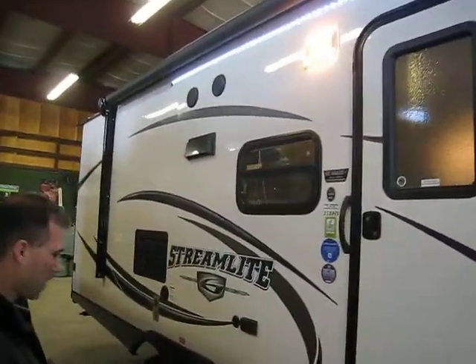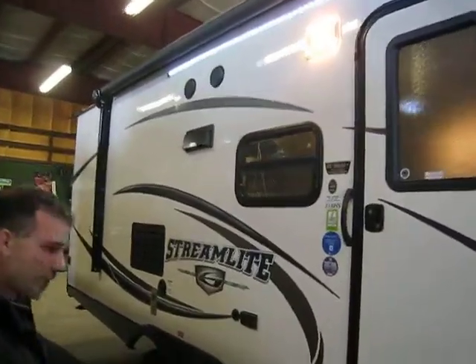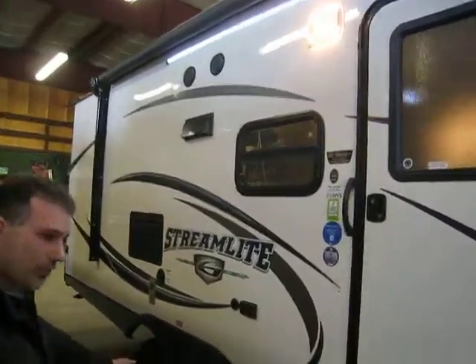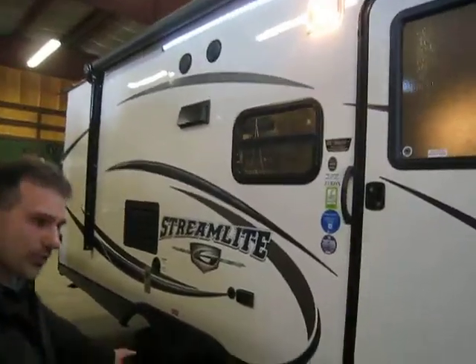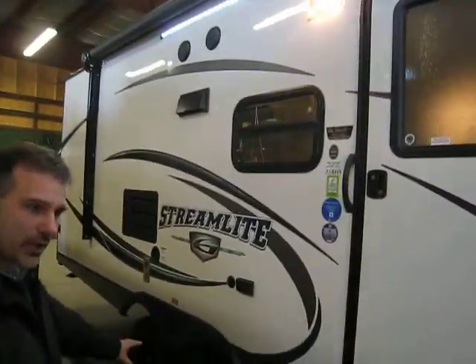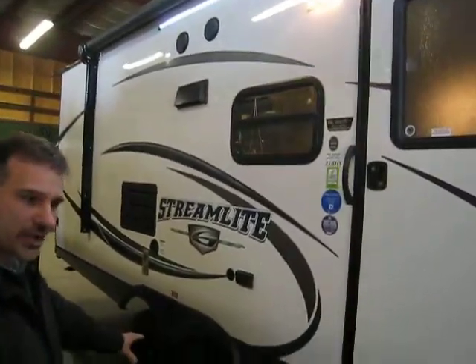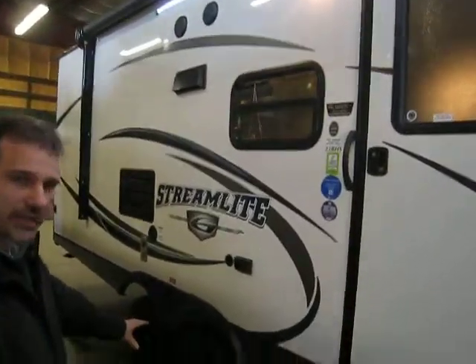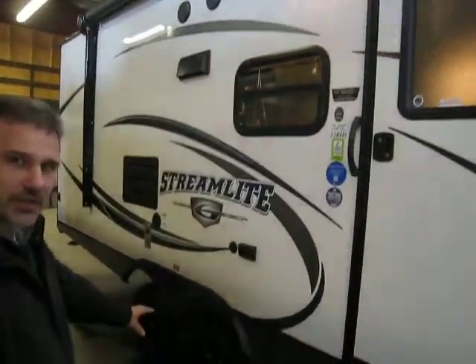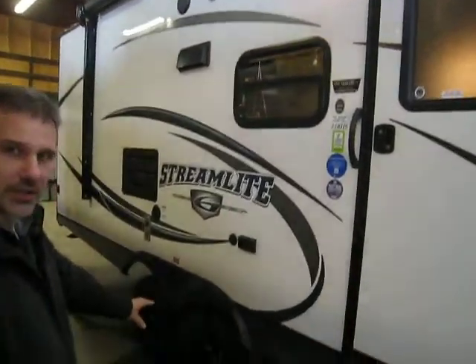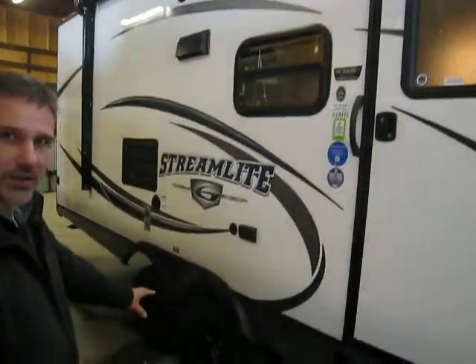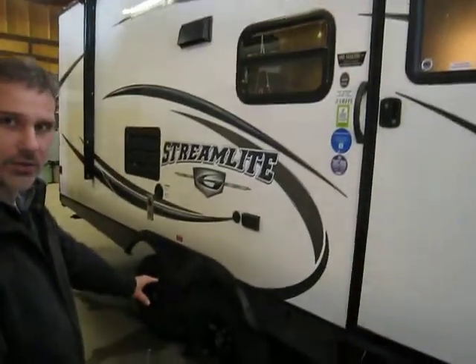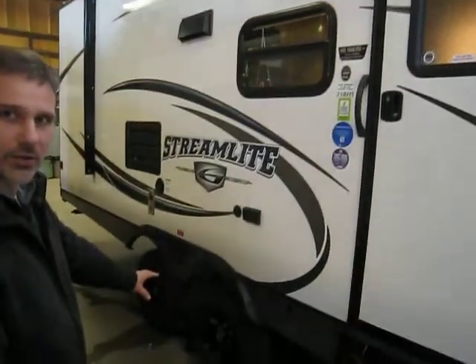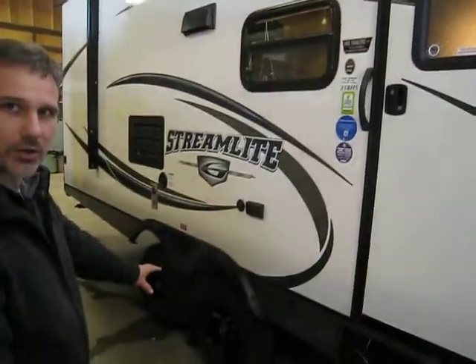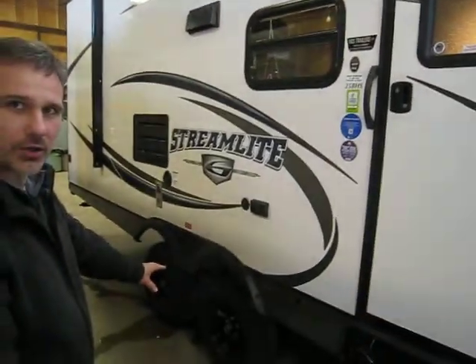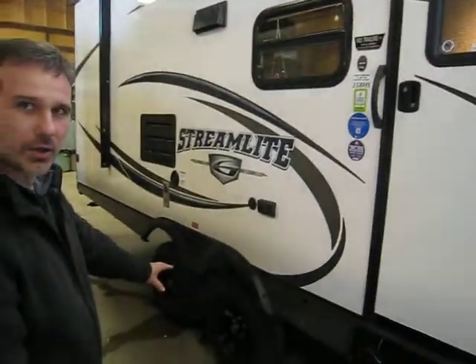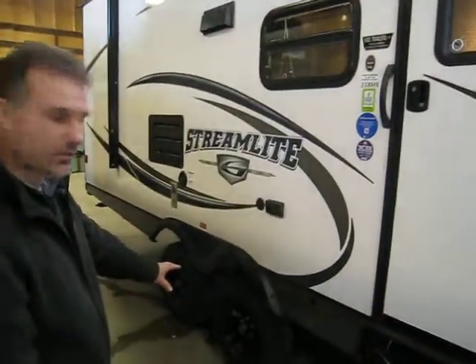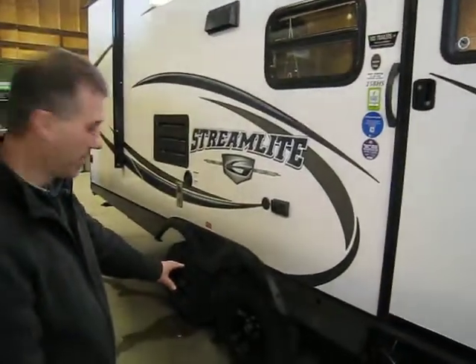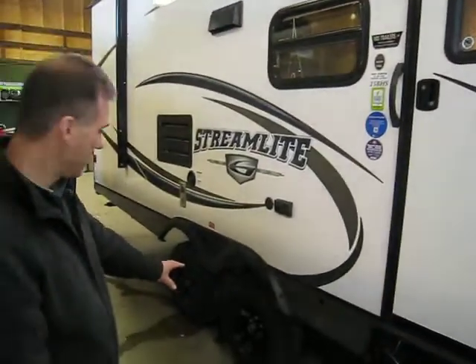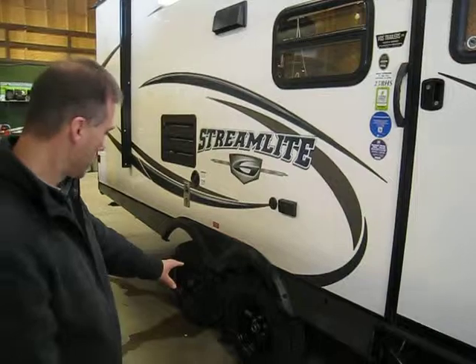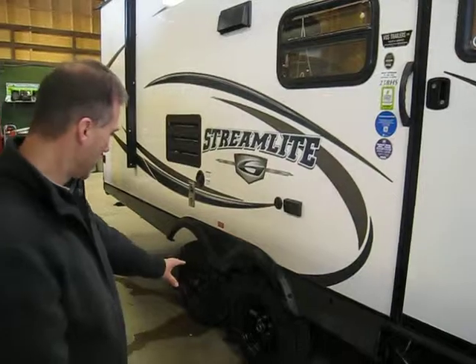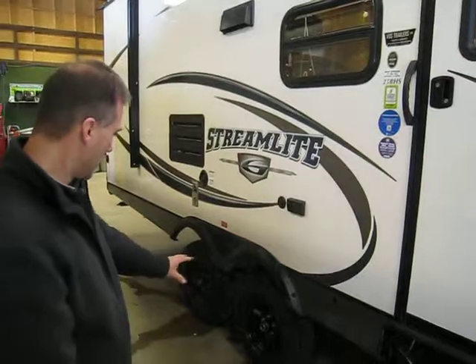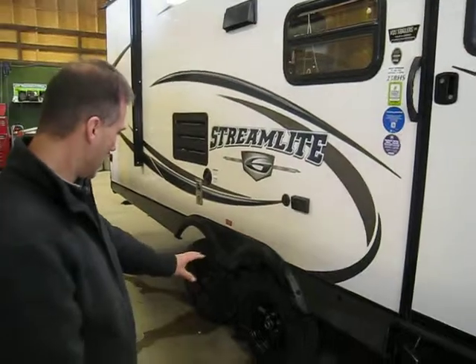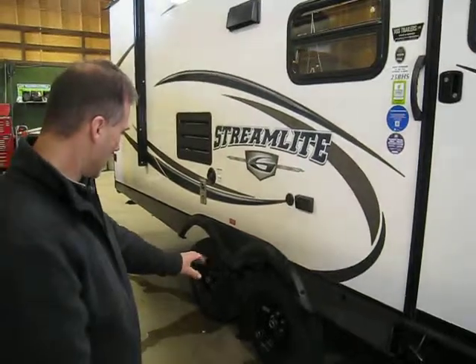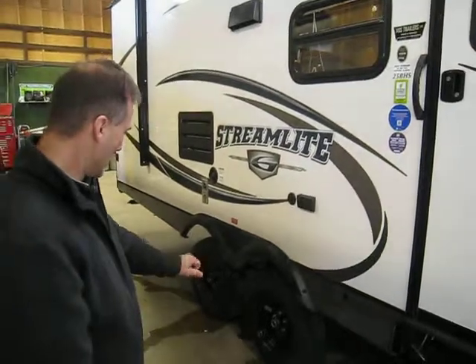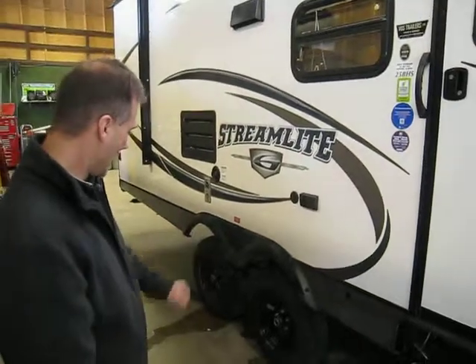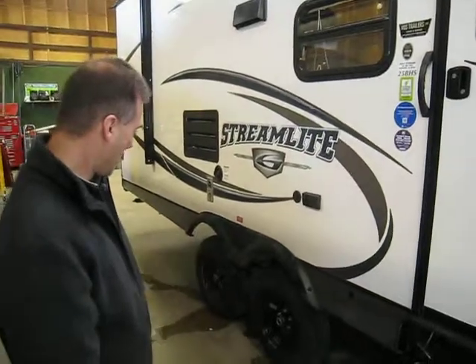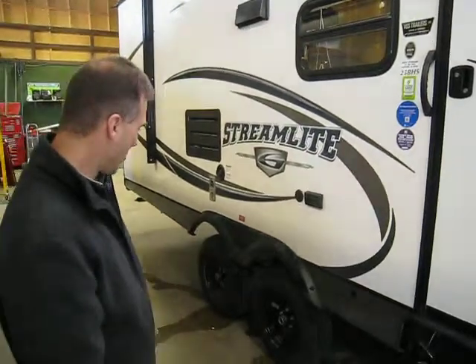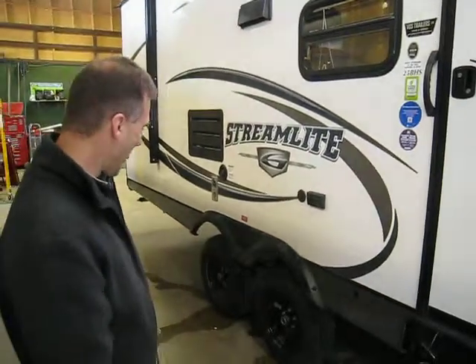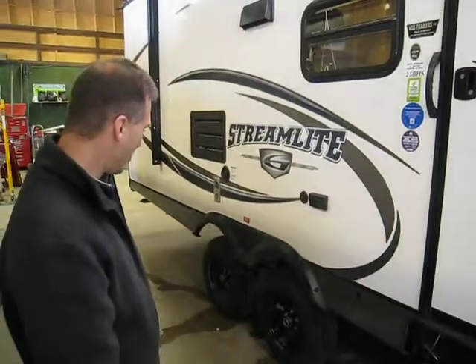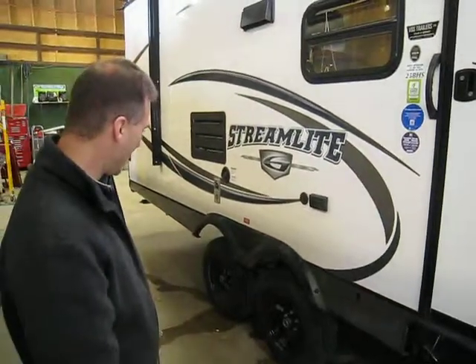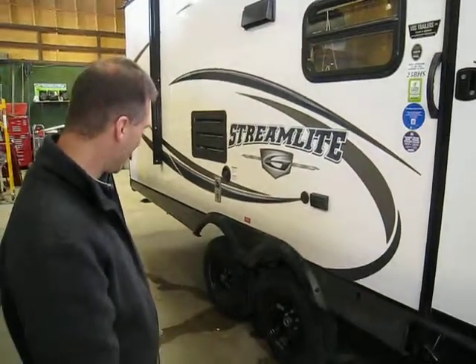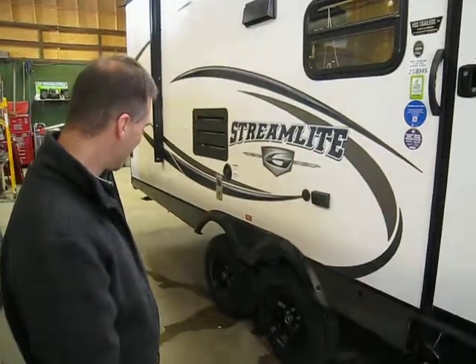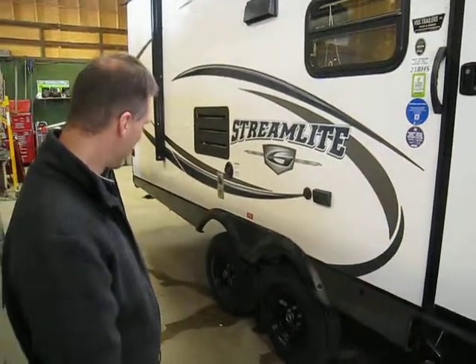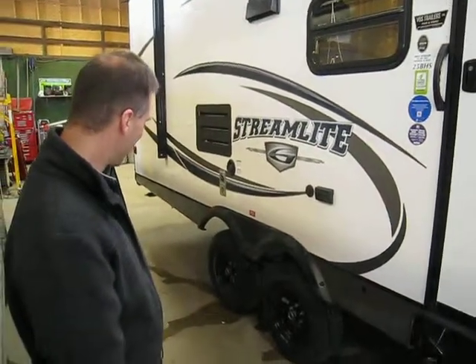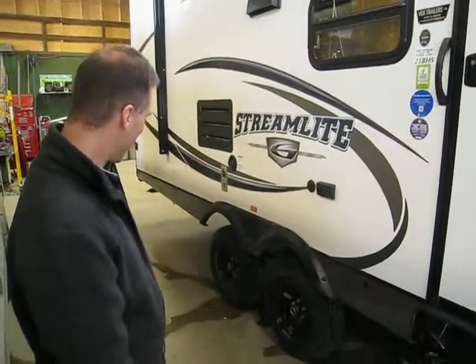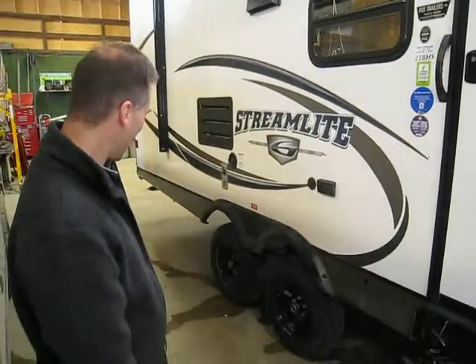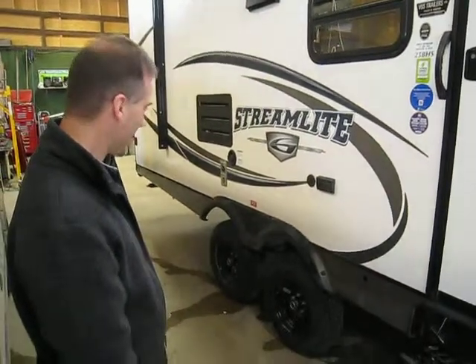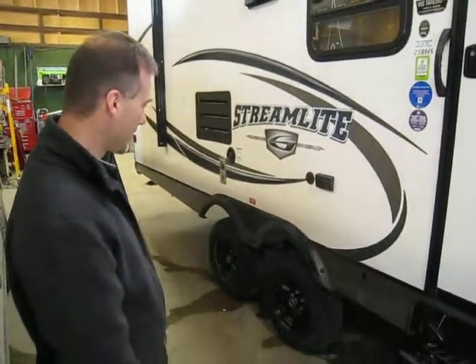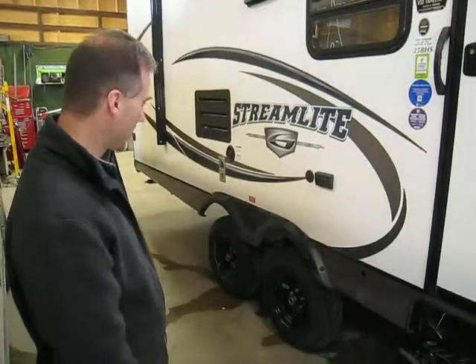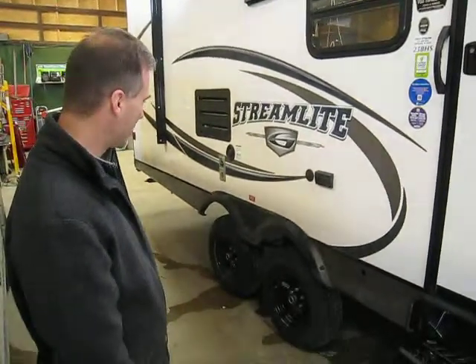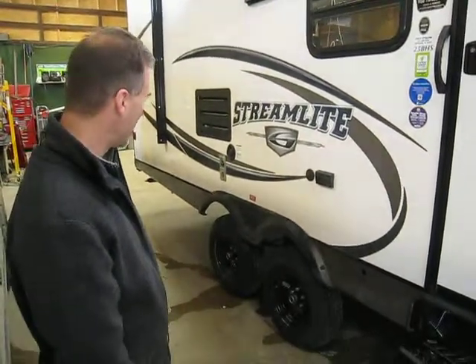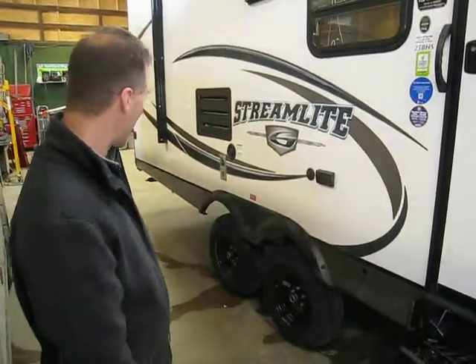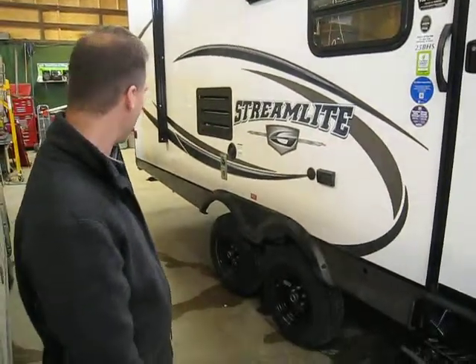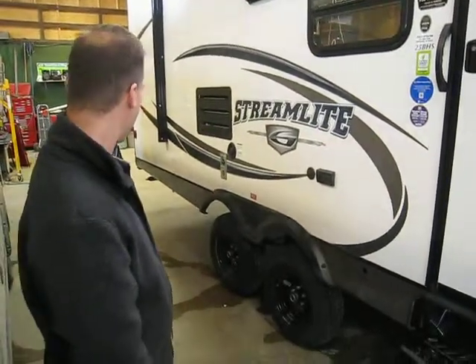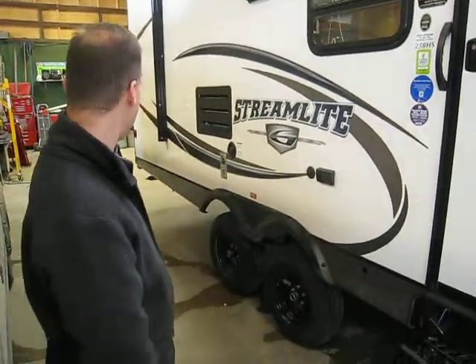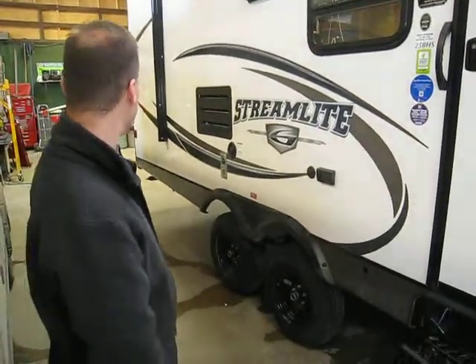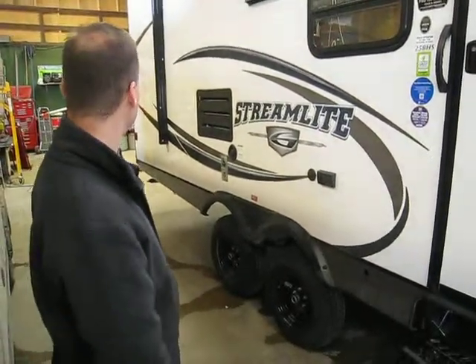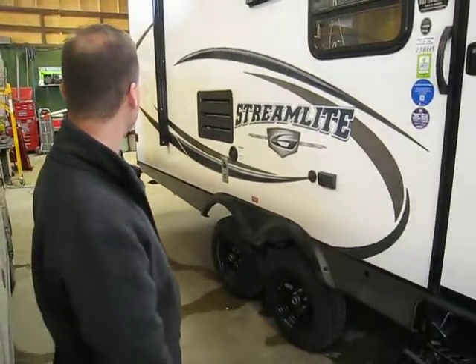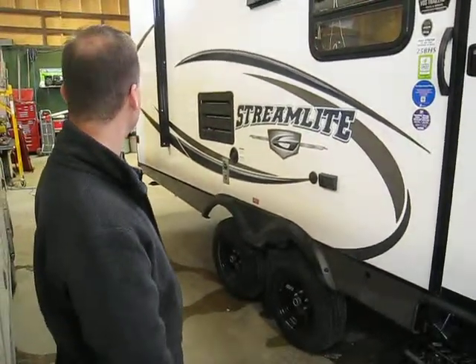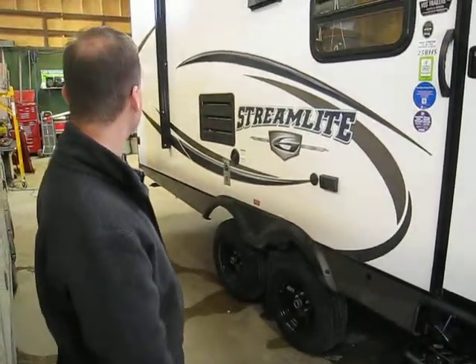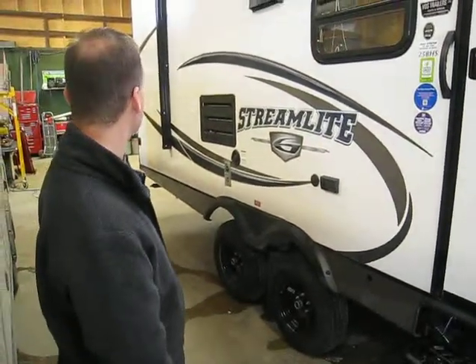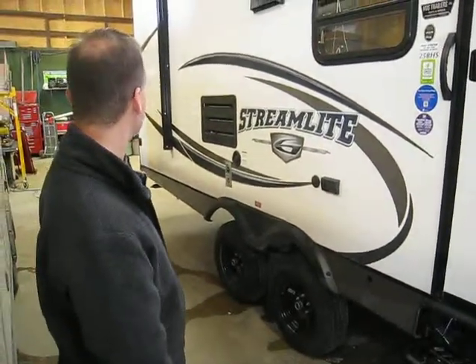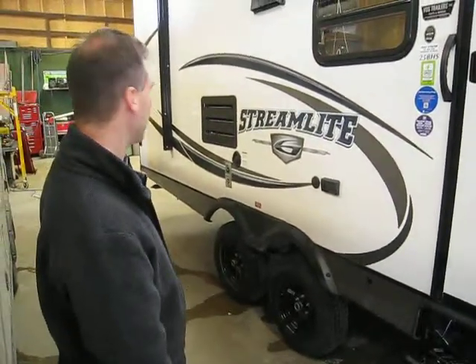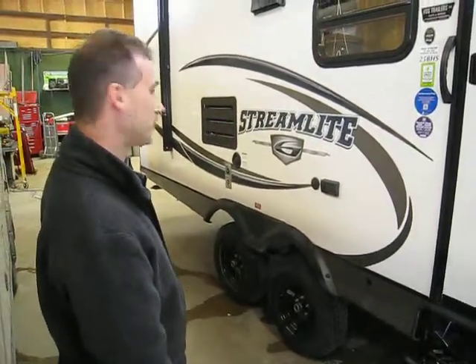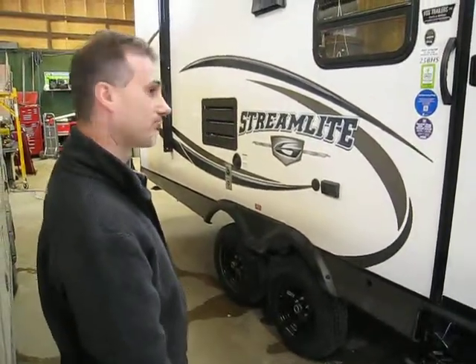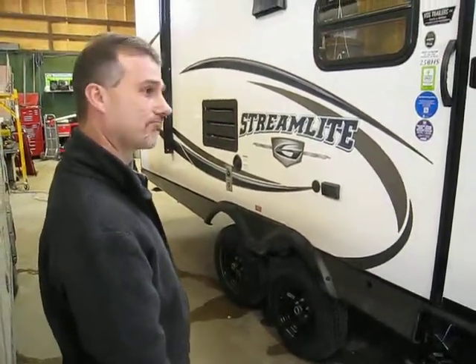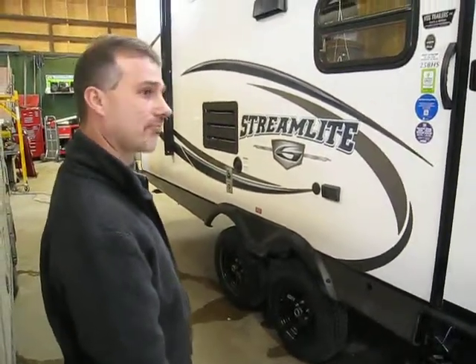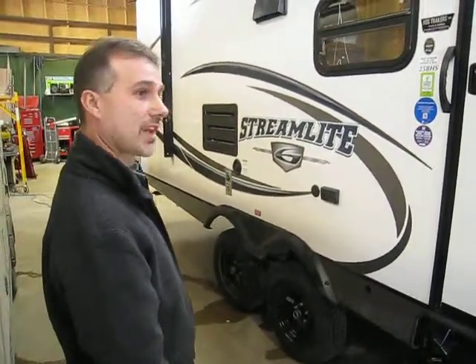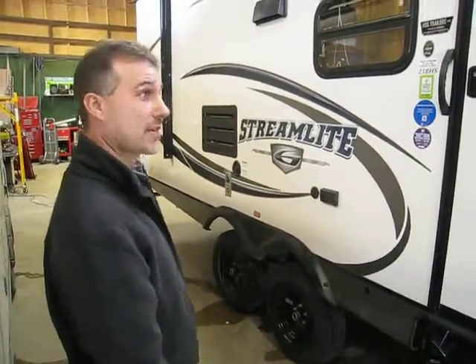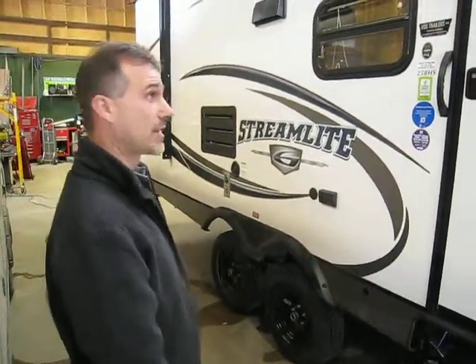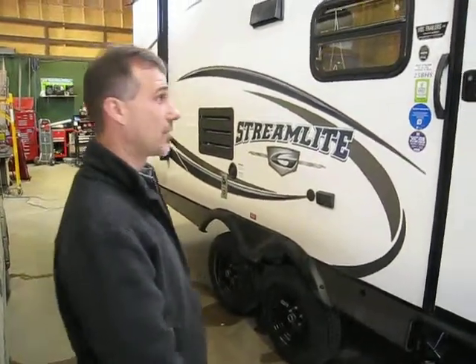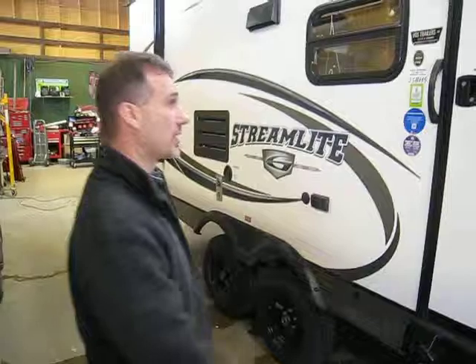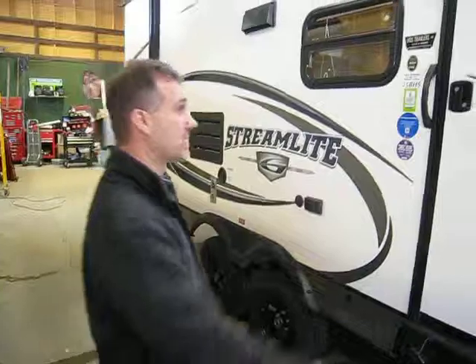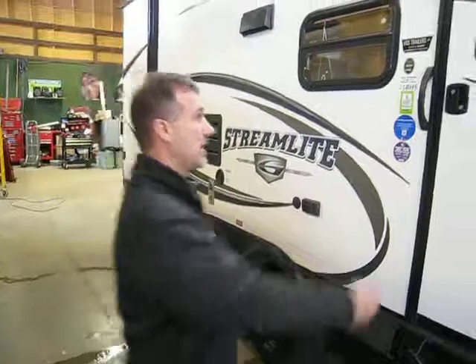New wheel this year for GoldSweep — black wheels, and I think it looks sharp. Let's take a look inside.